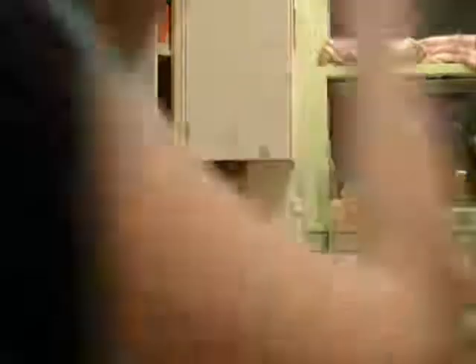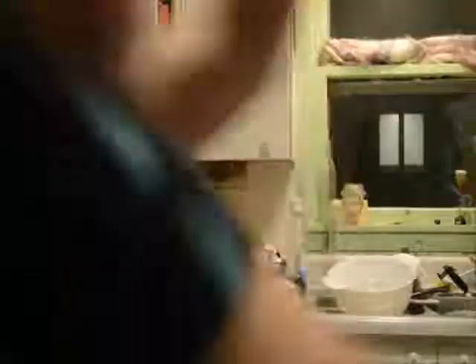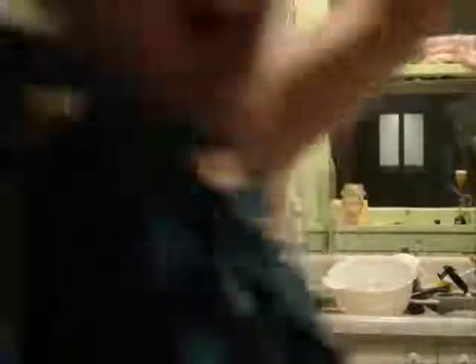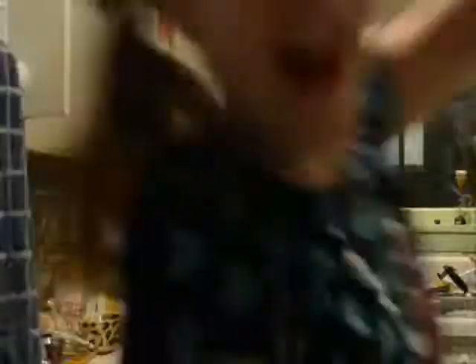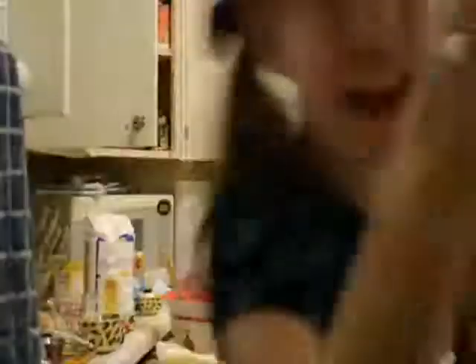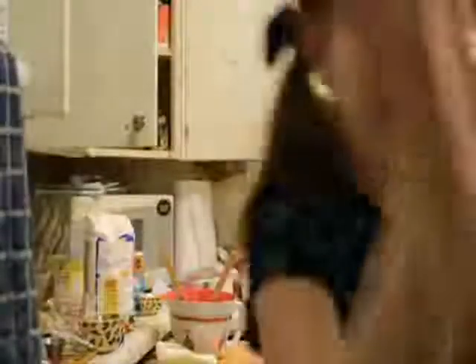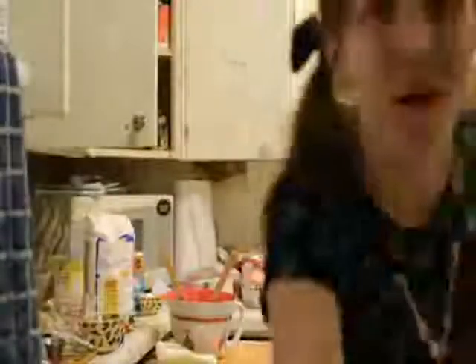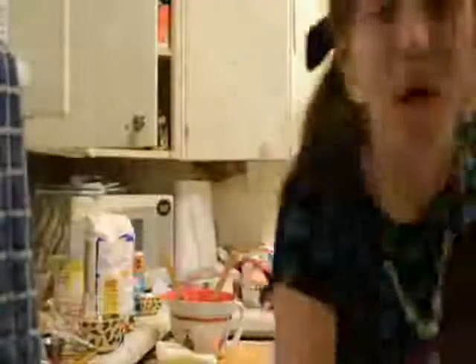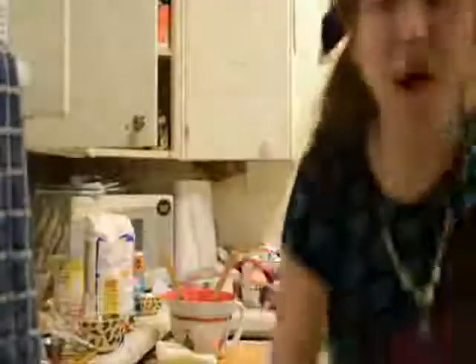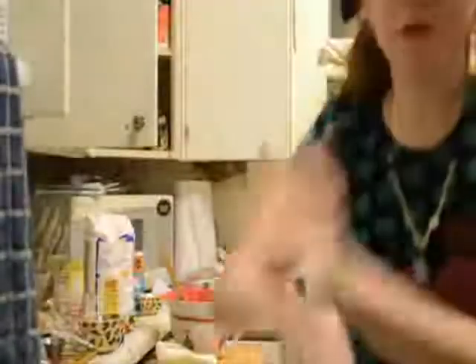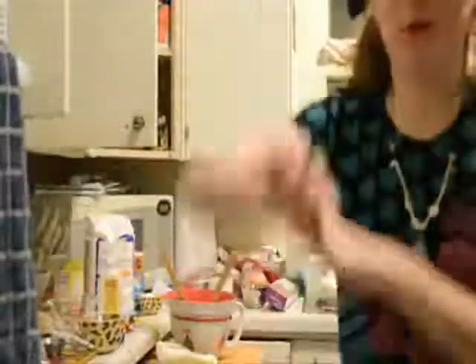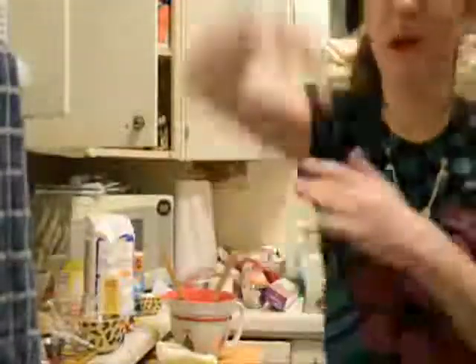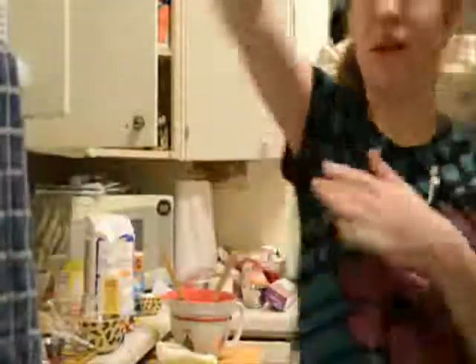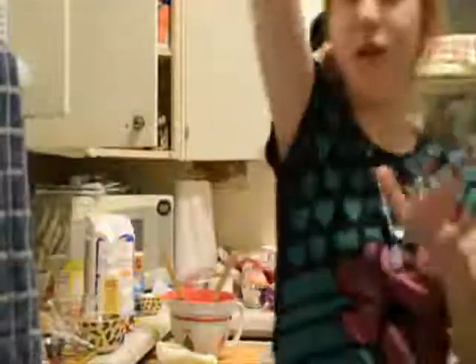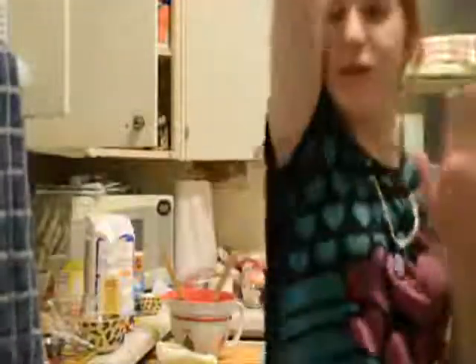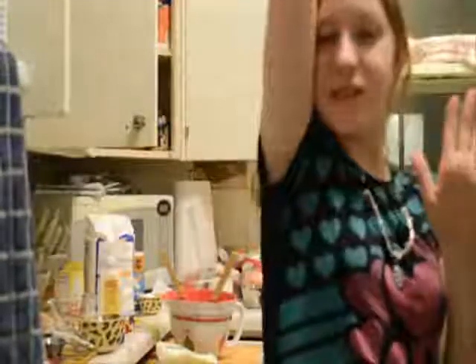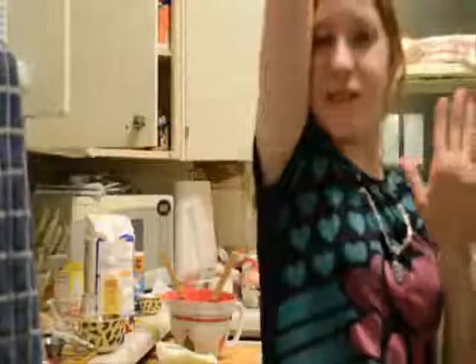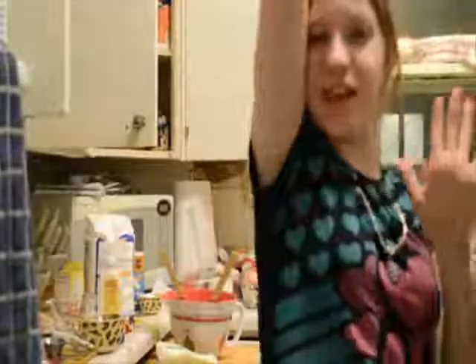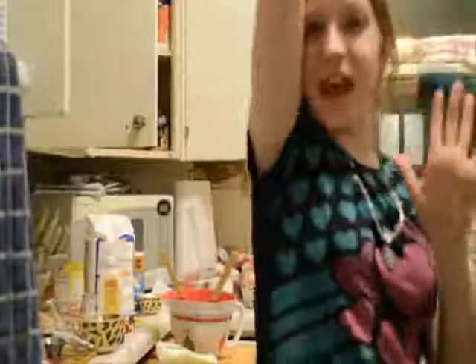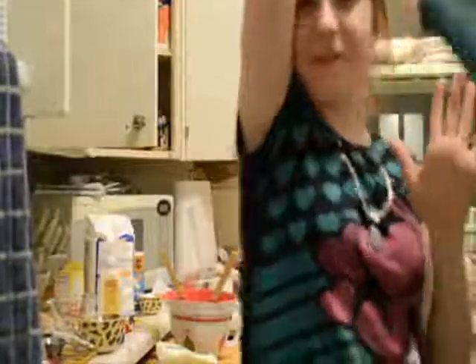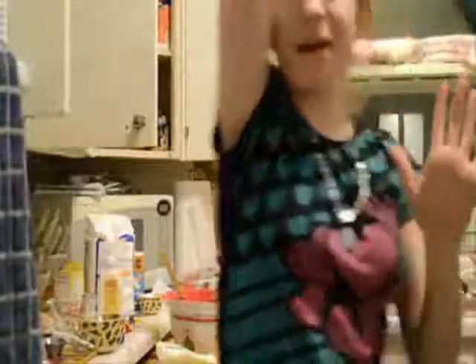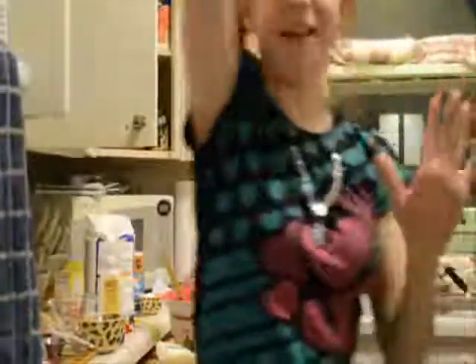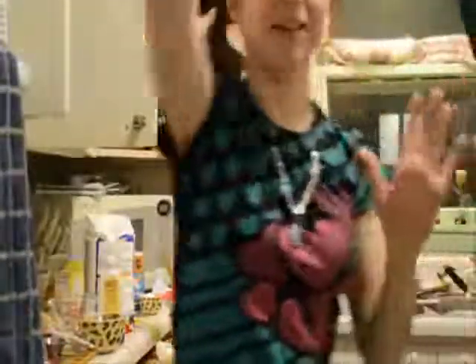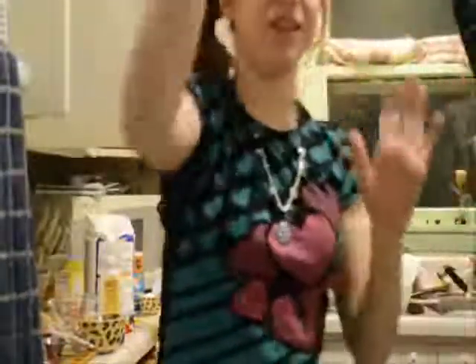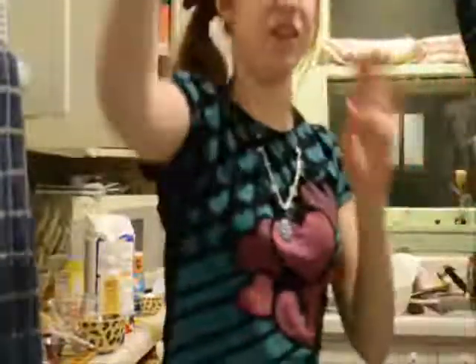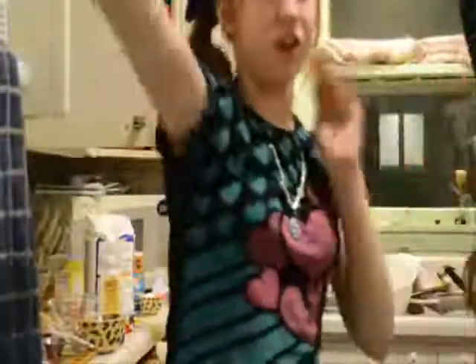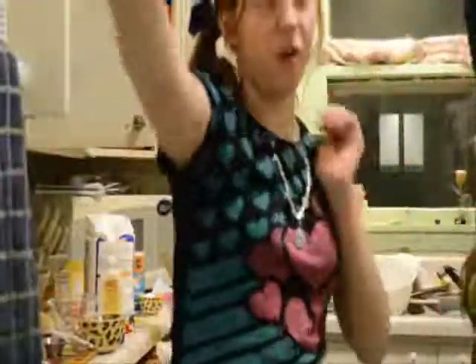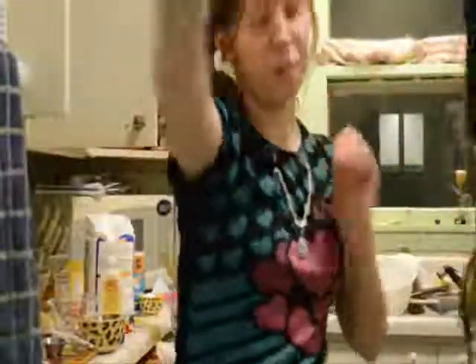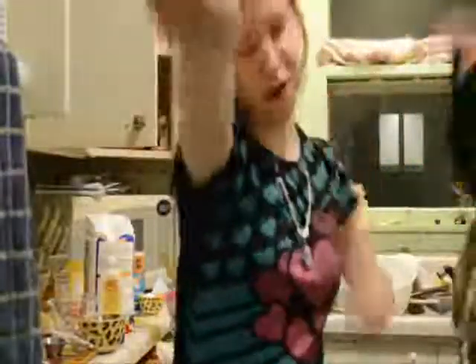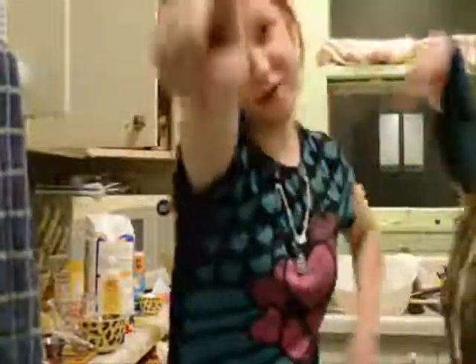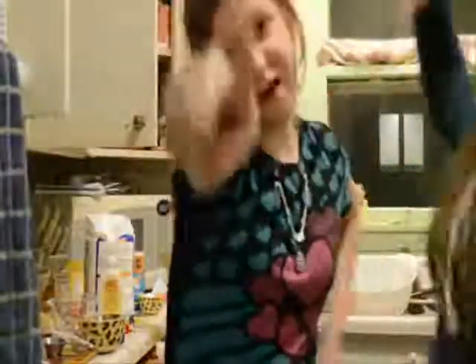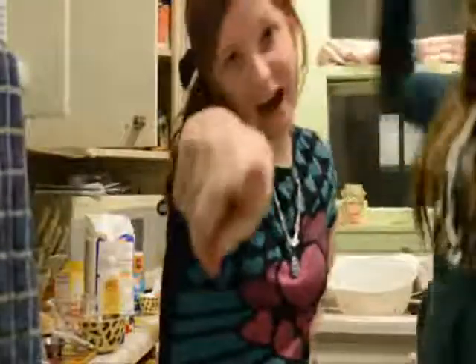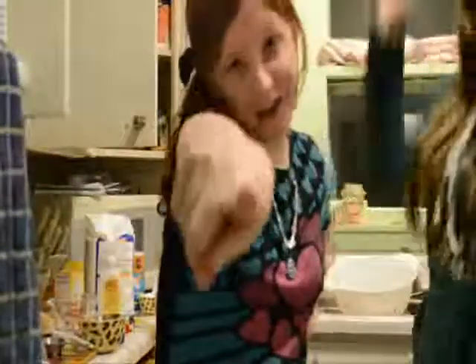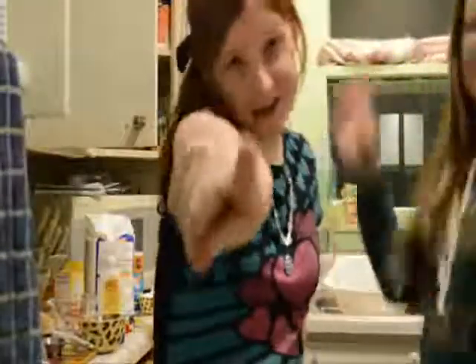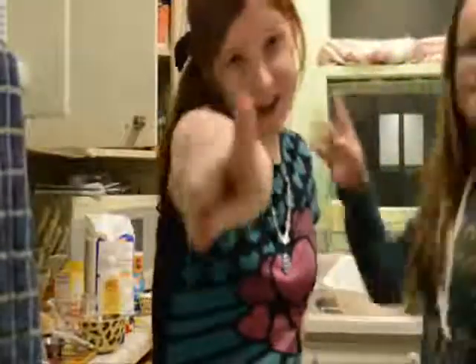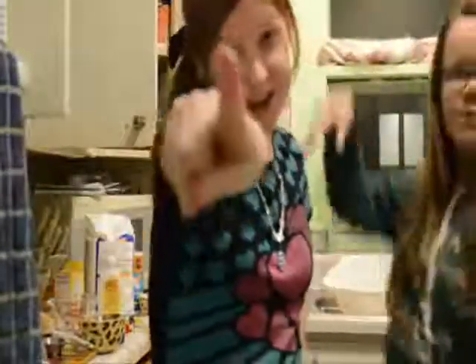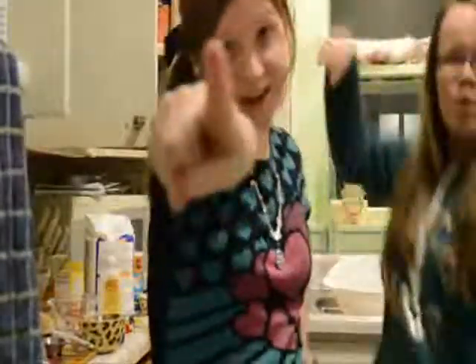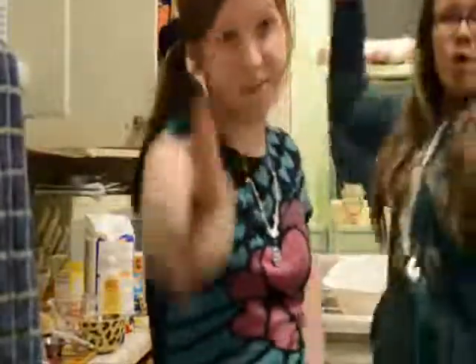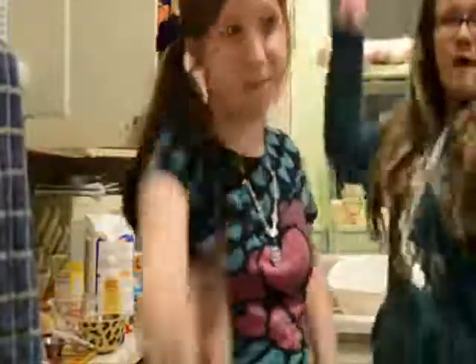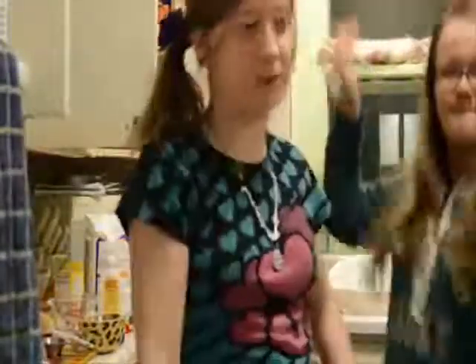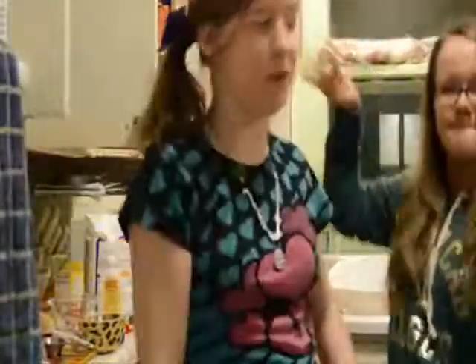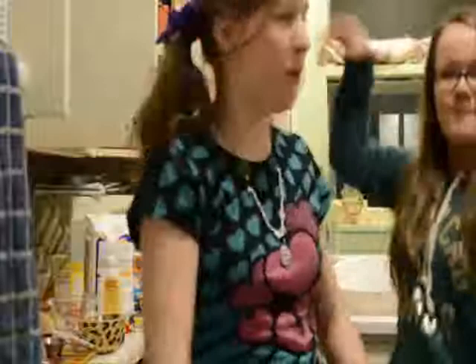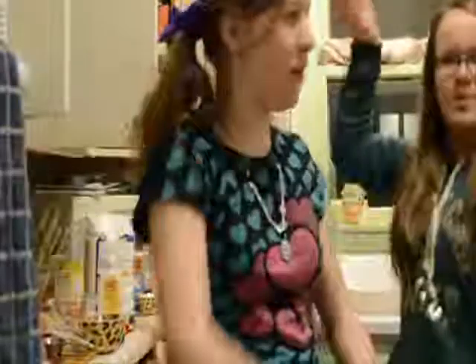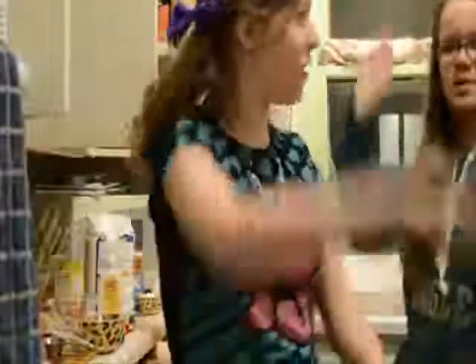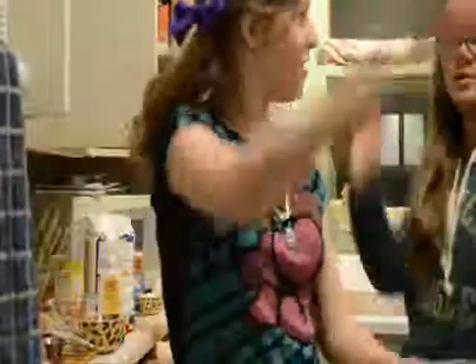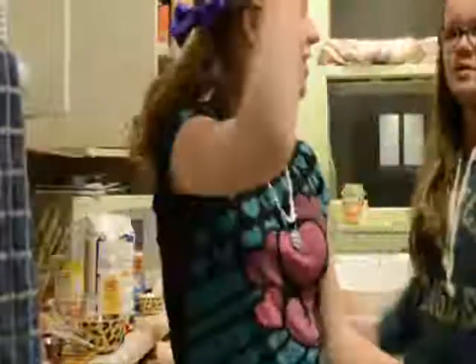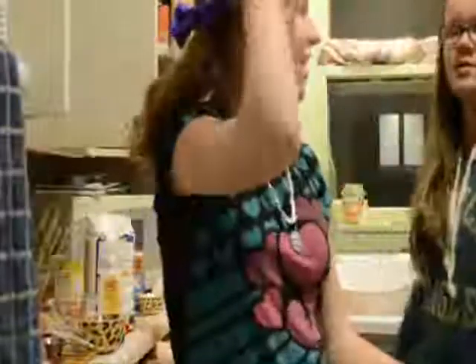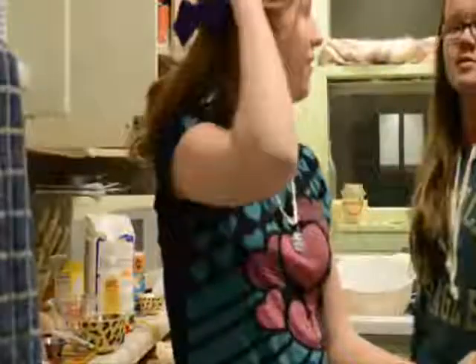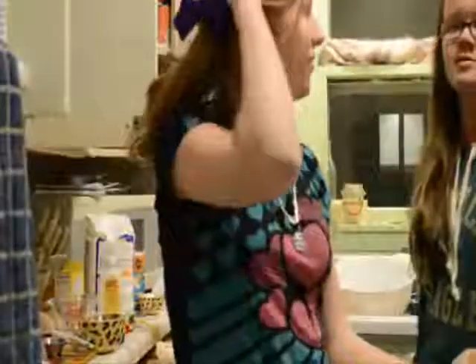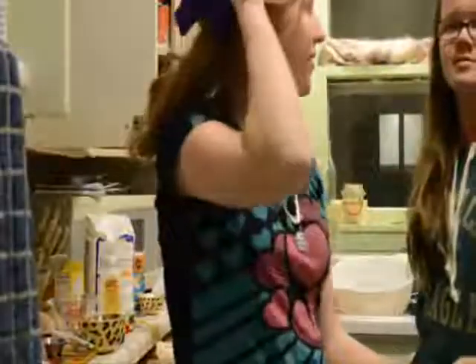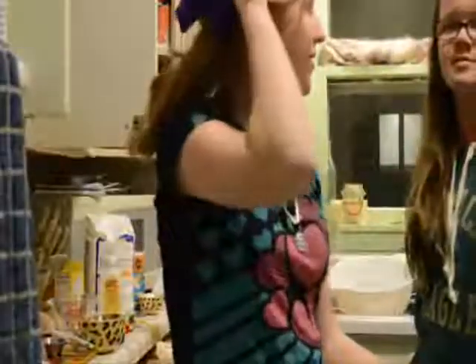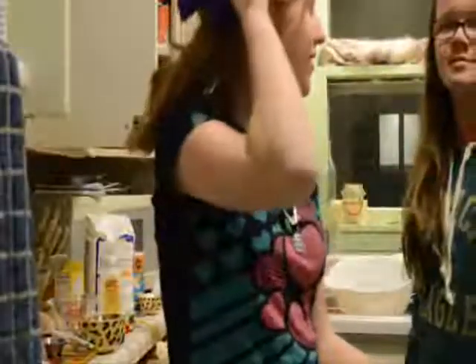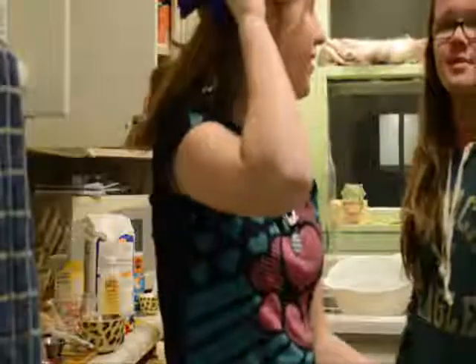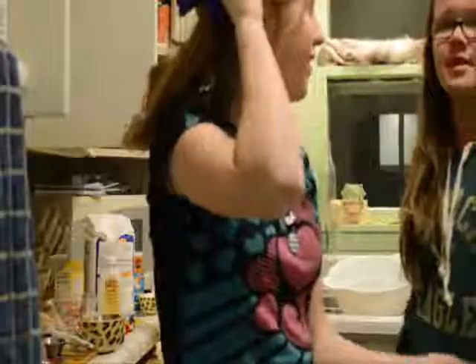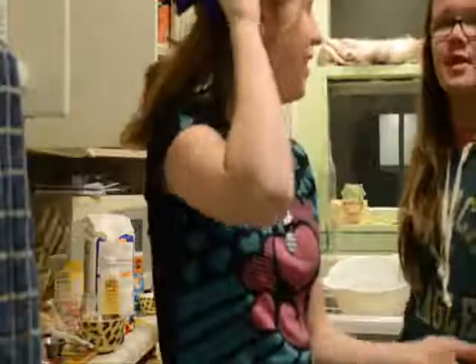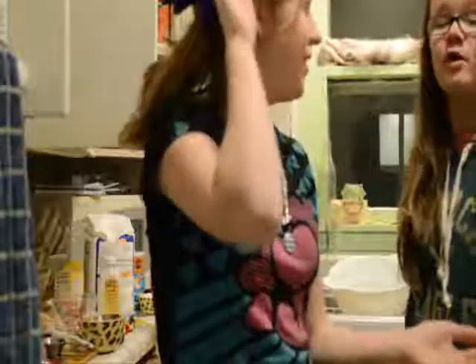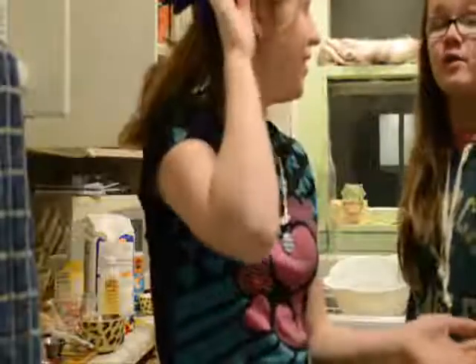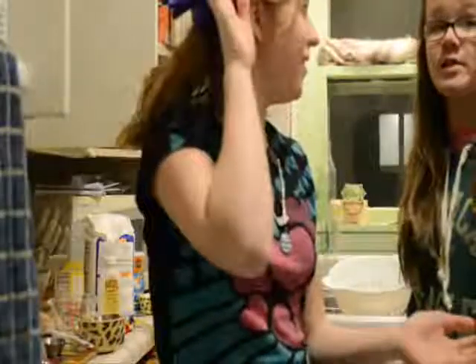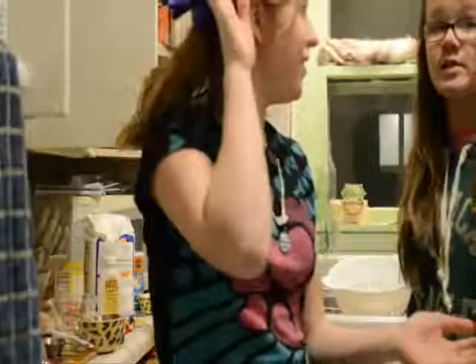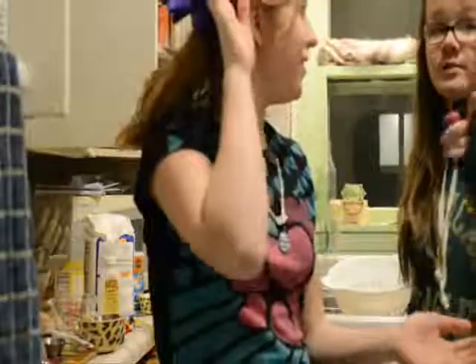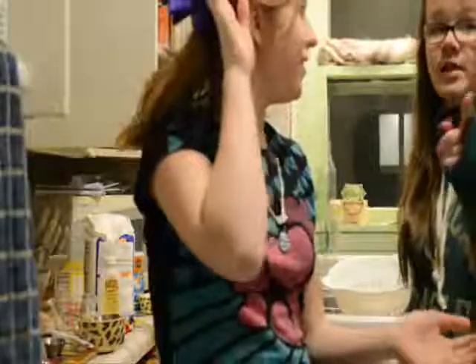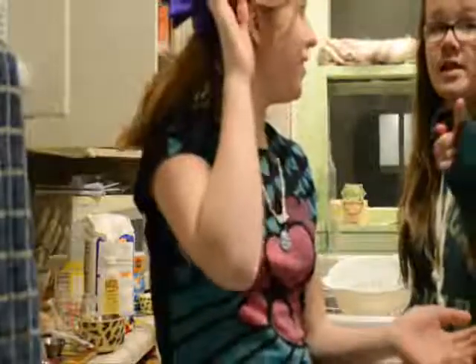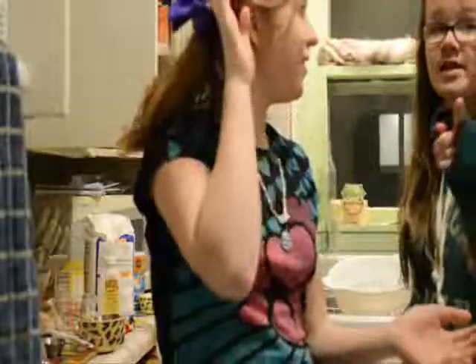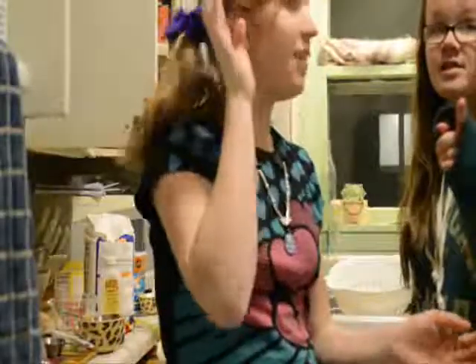Hey! Welcome to our new segment, Don't Burn the House Down. It's where we cook stuff and hopefully don't burn it.